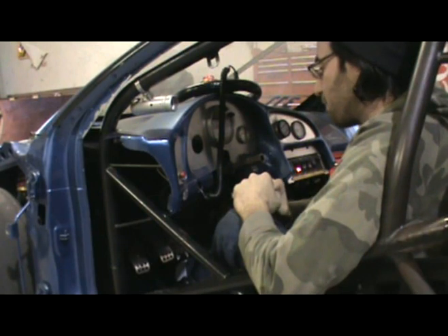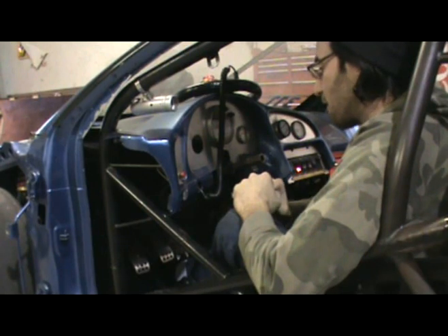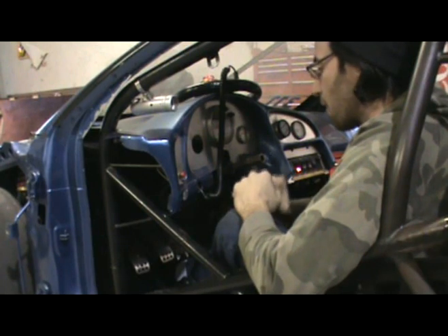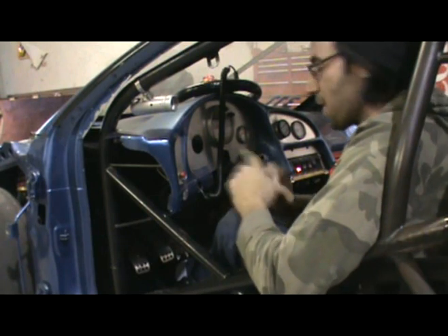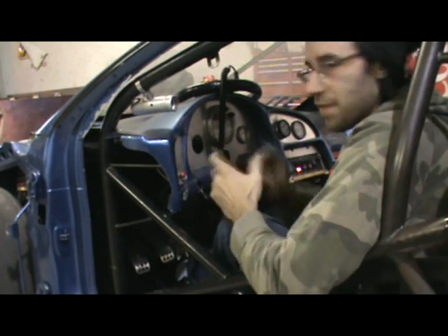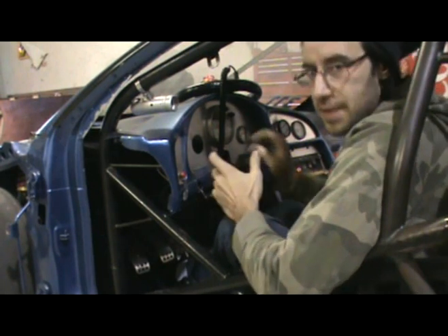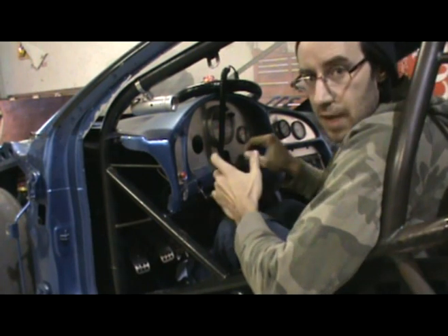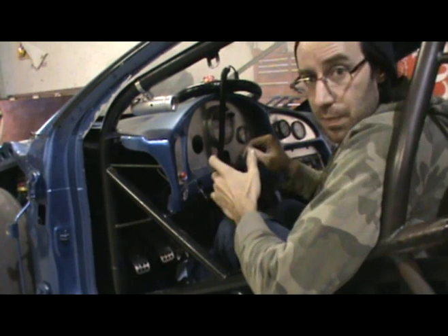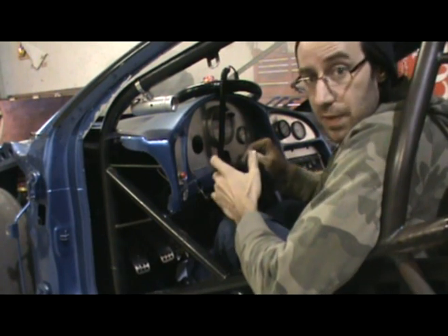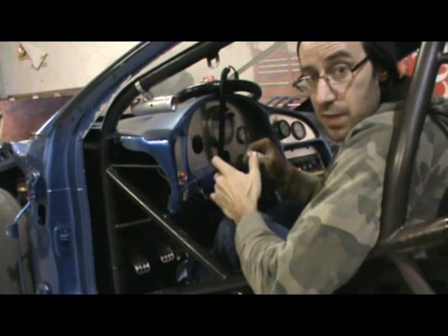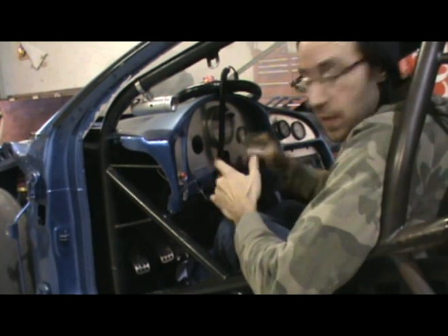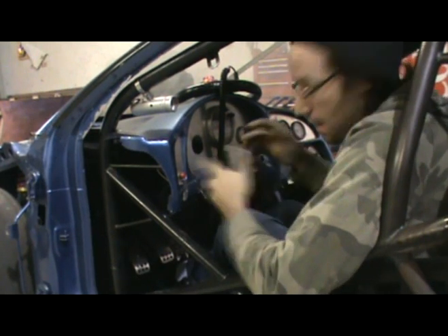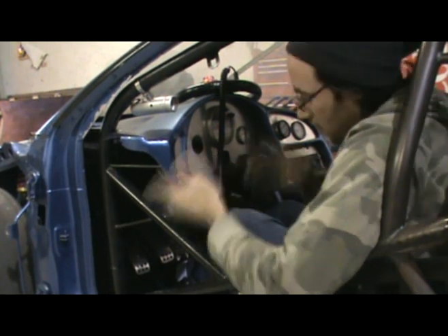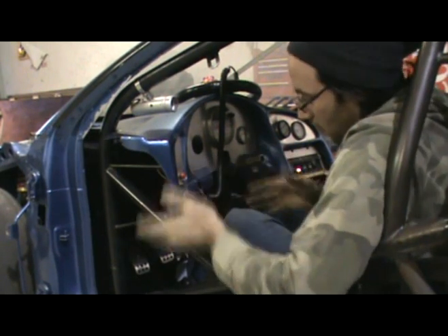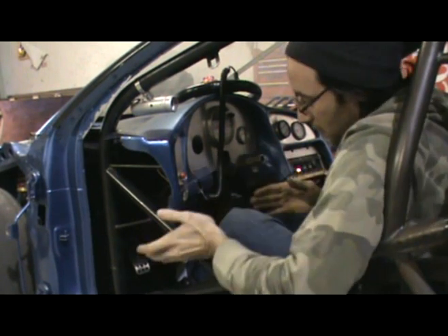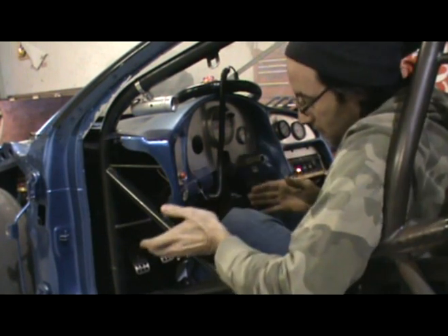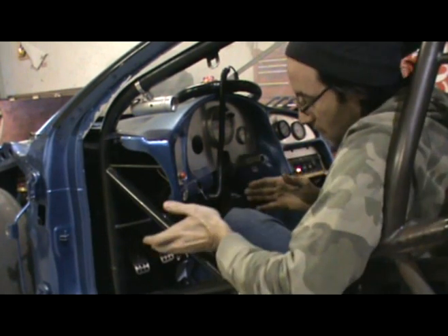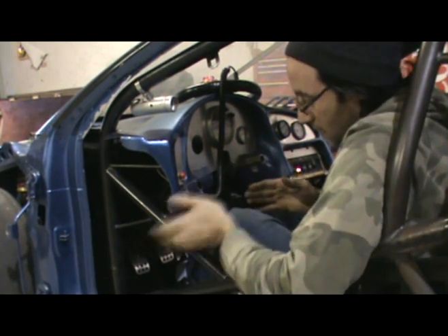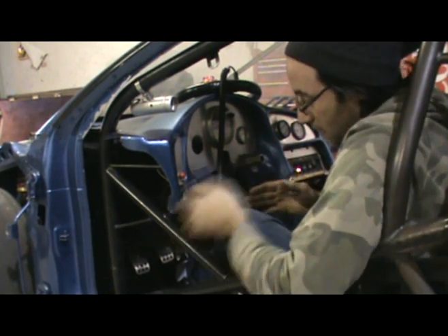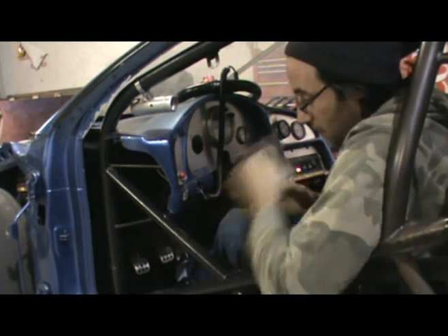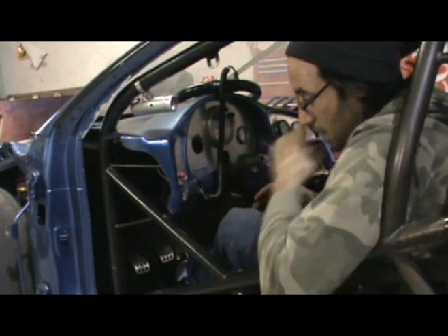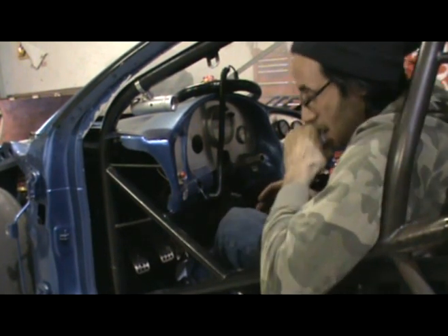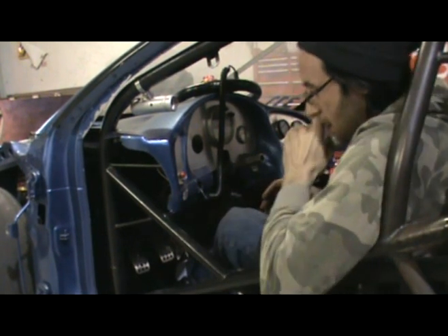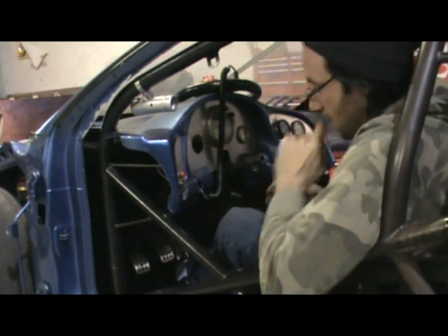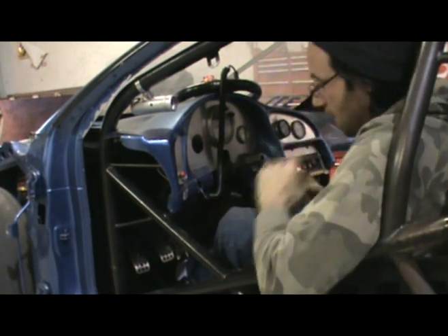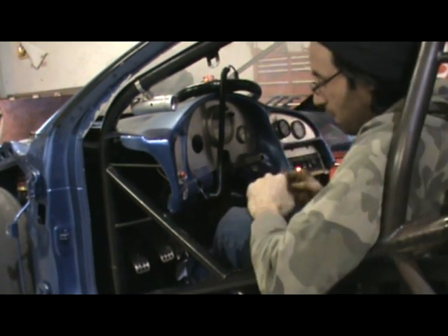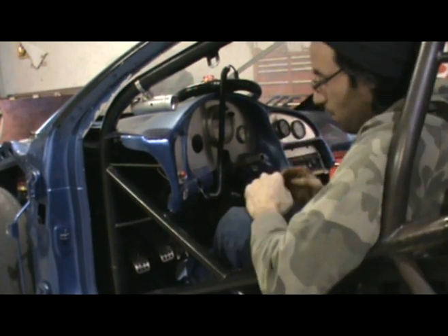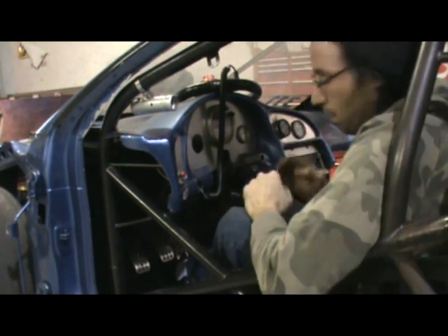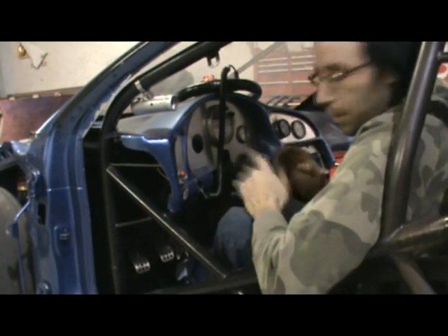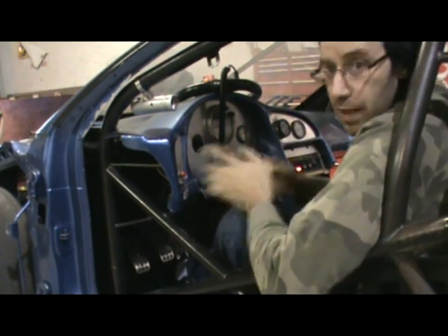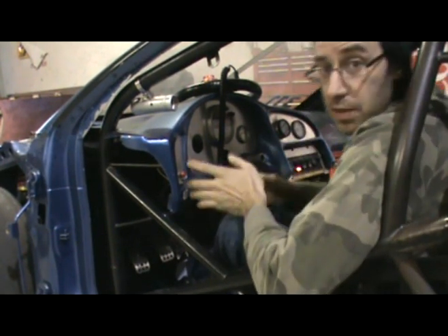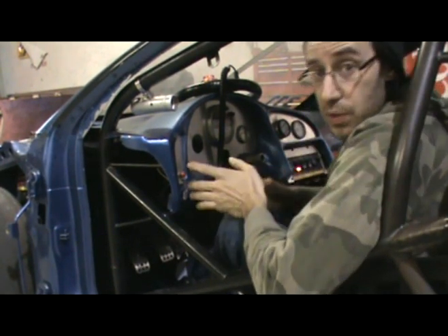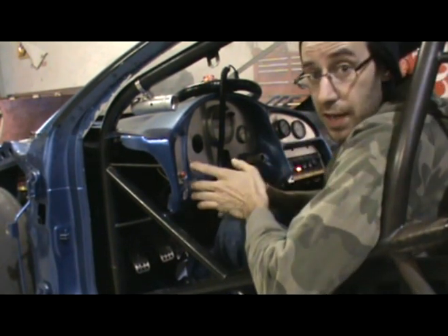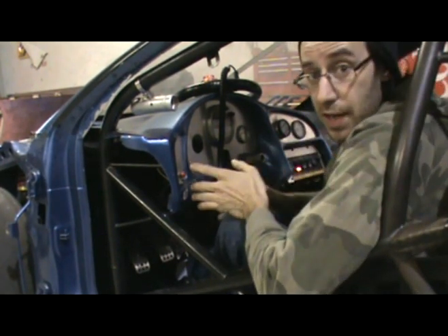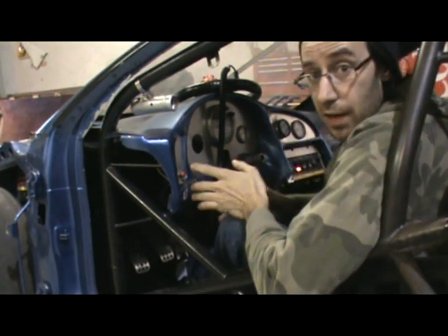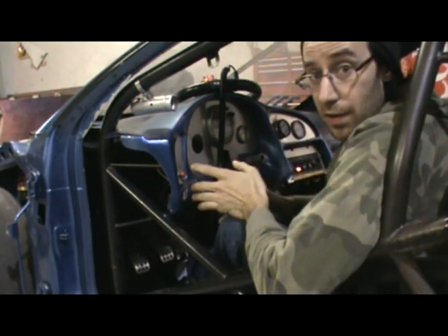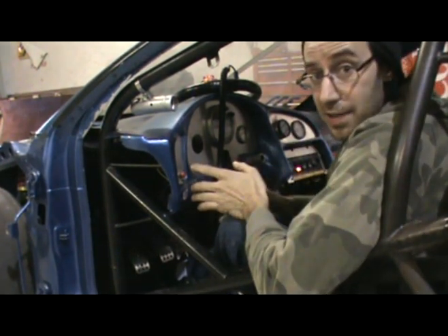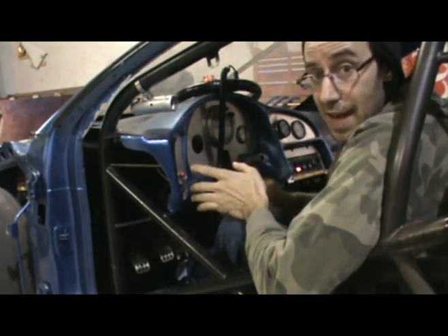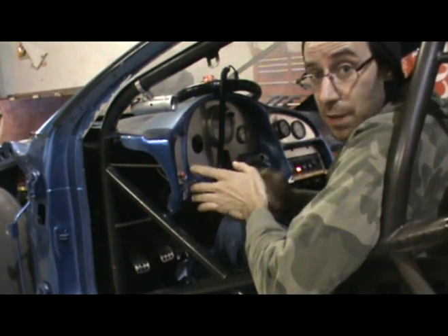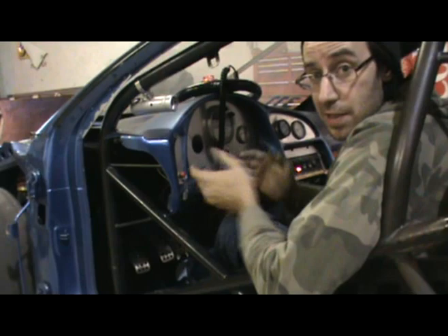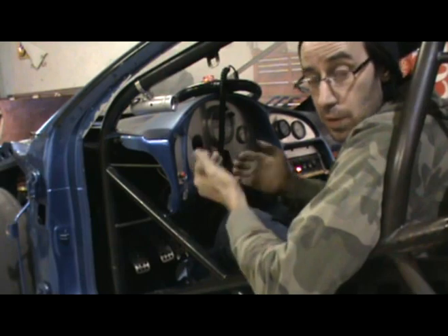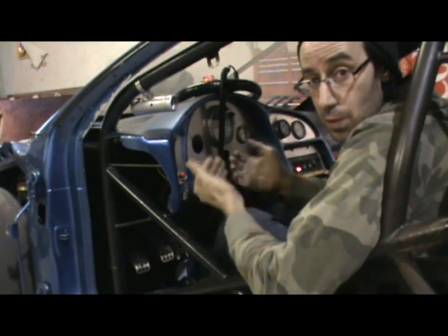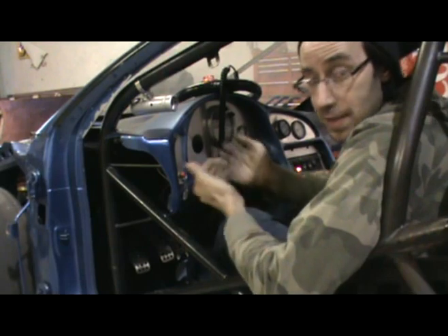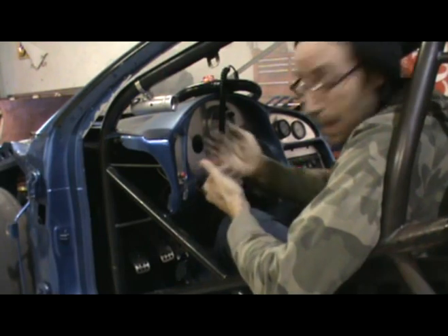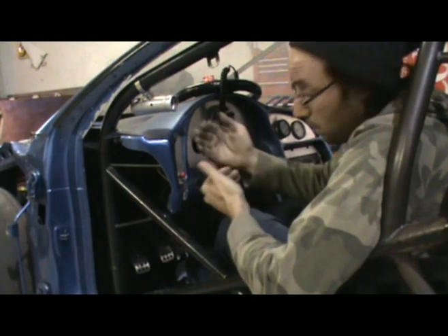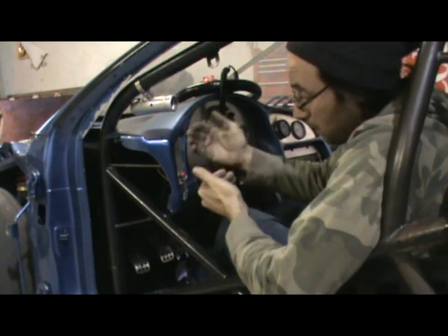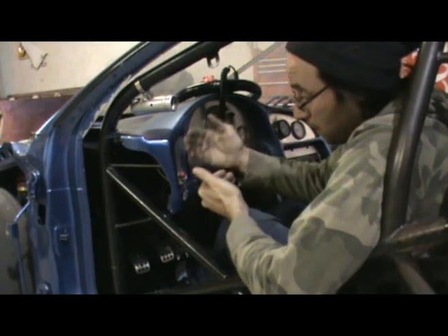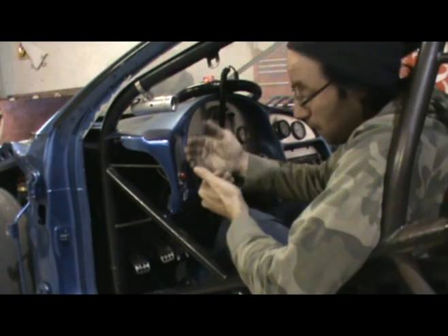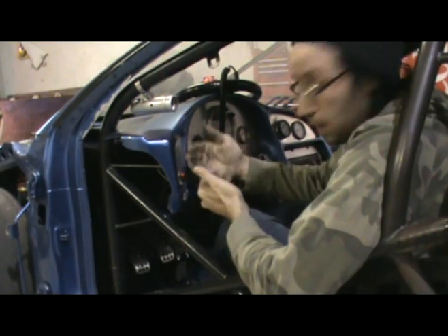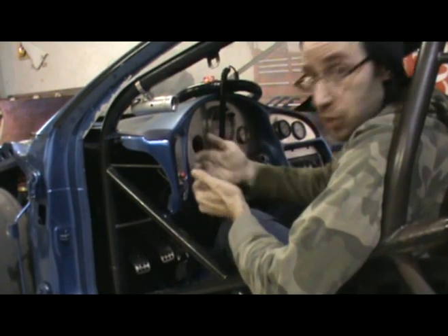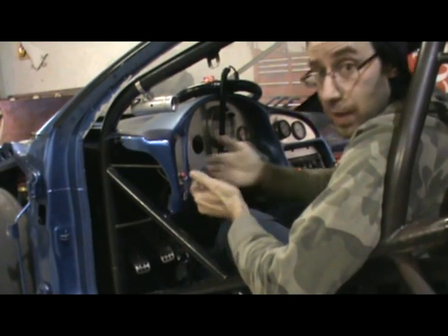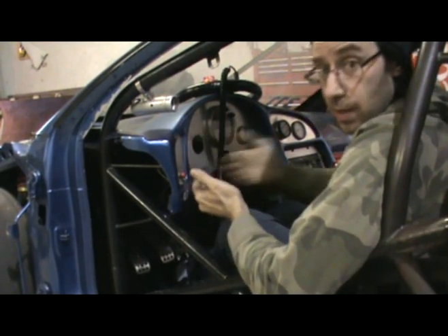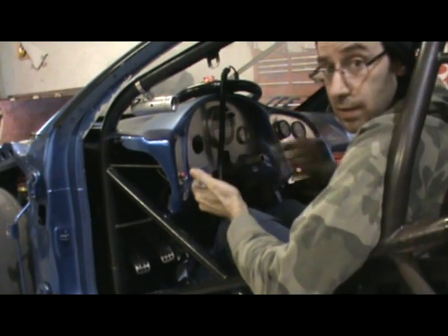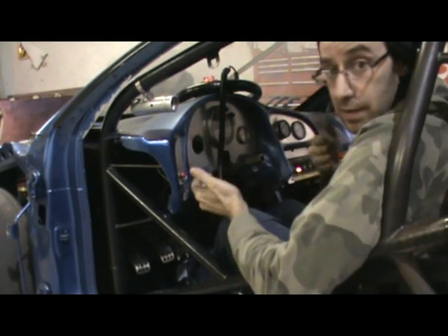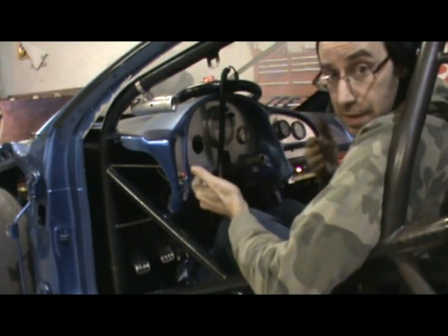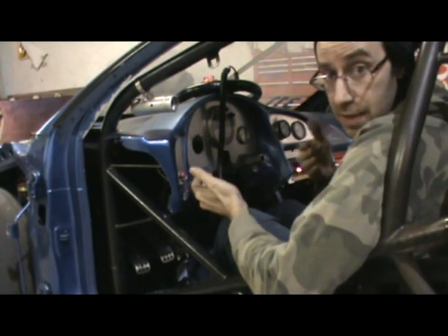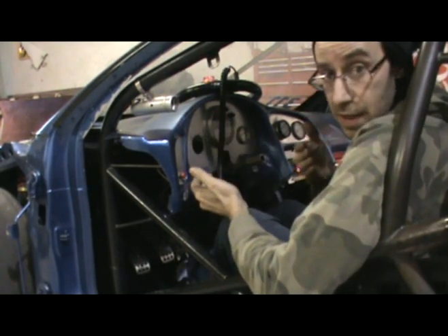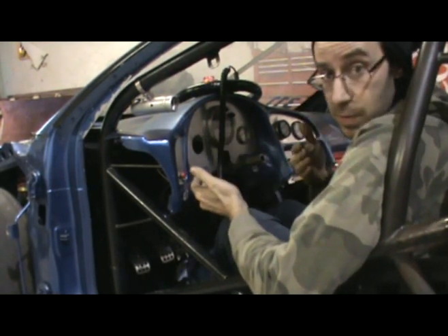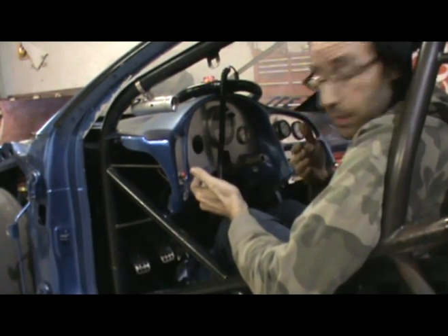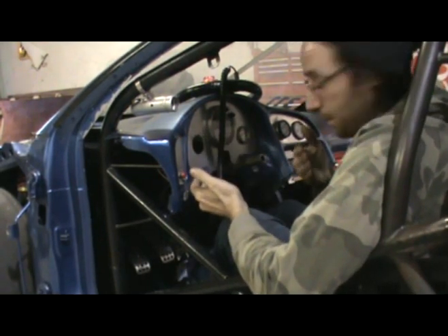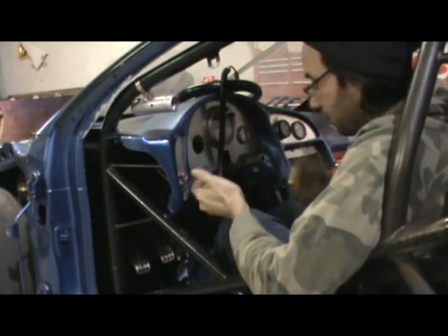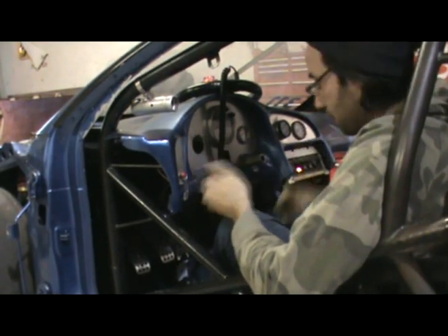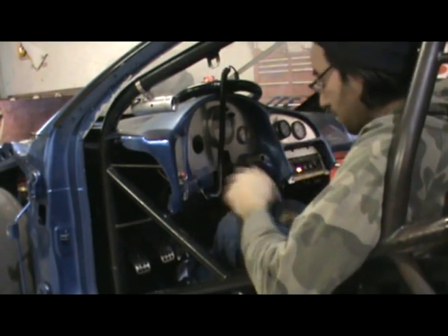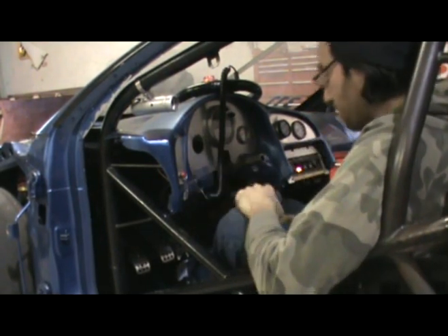How we have it set up is we have it in our race car right now. What we're going to illustrate here is how it slows down the clutch pedal disengagement.